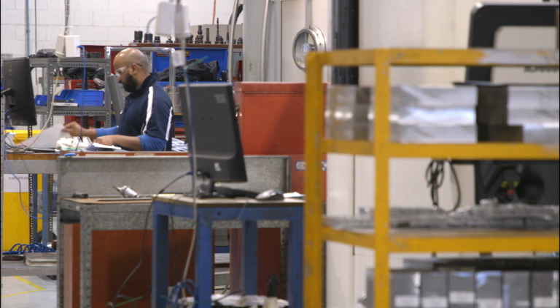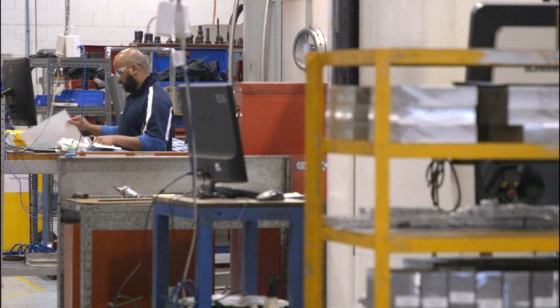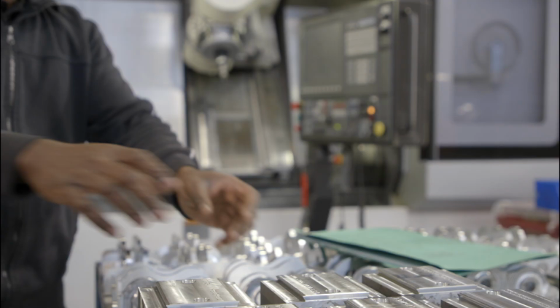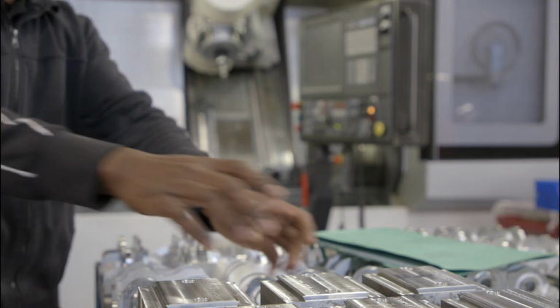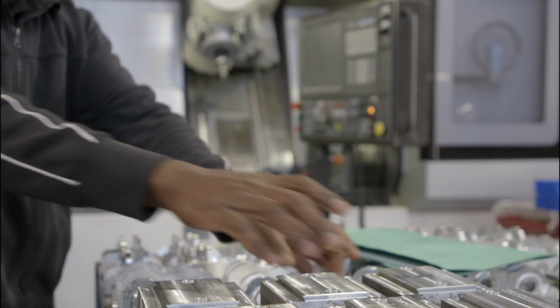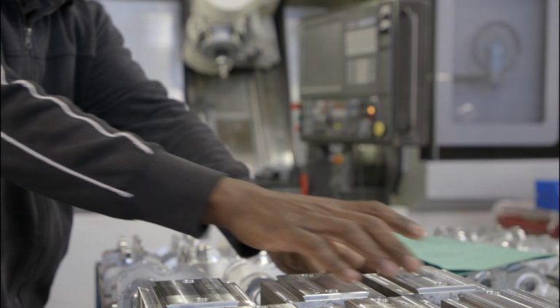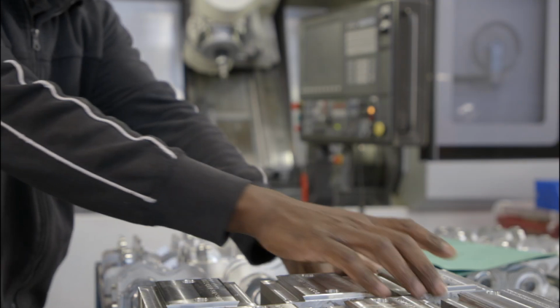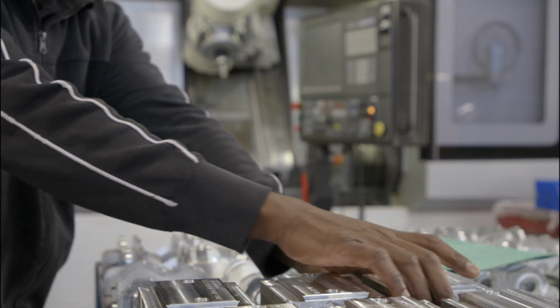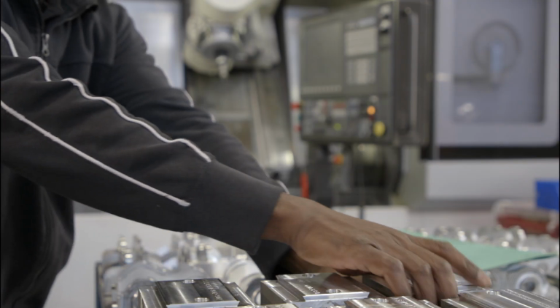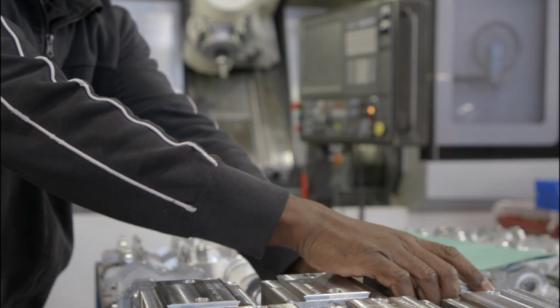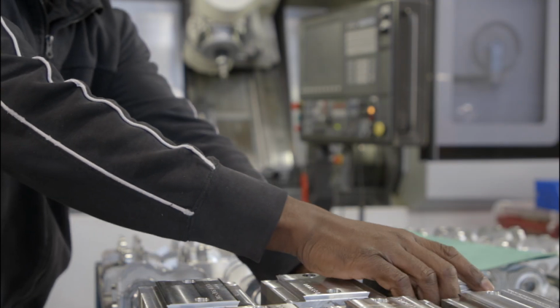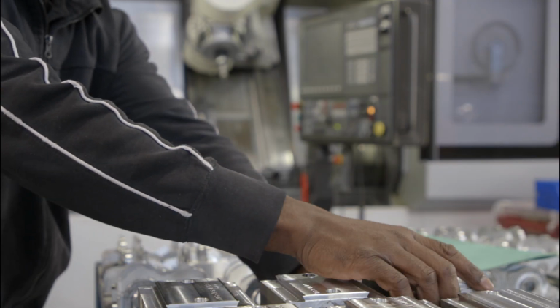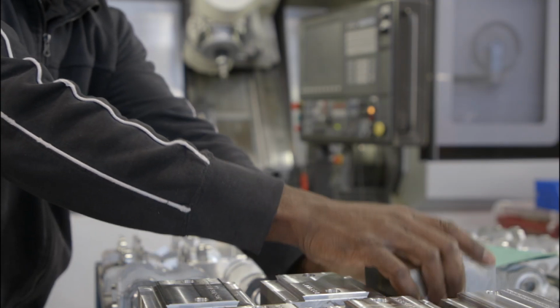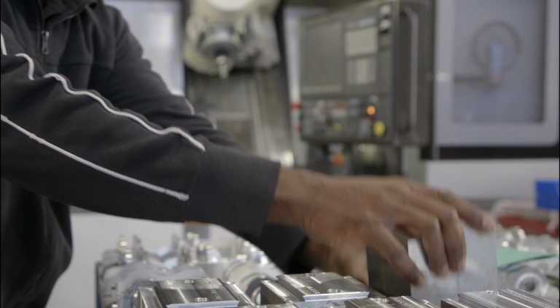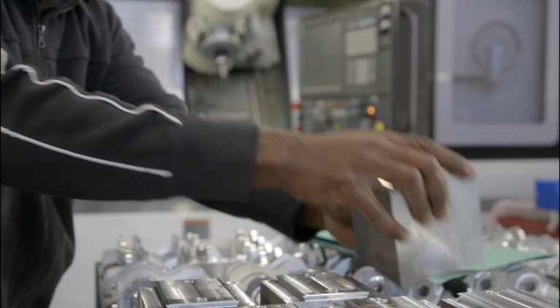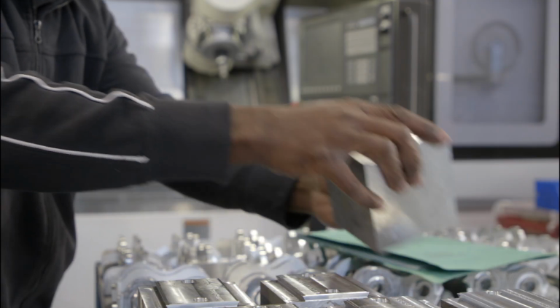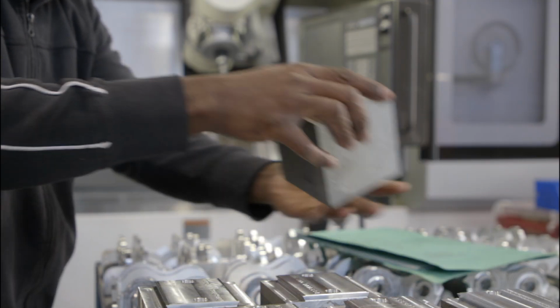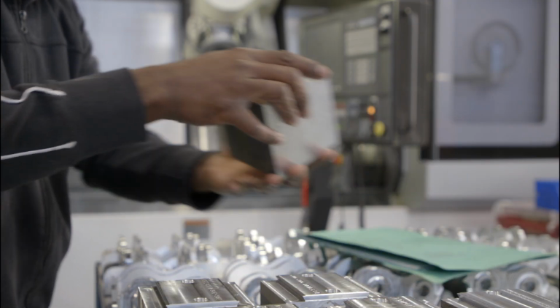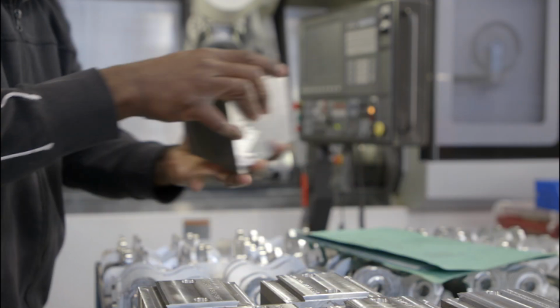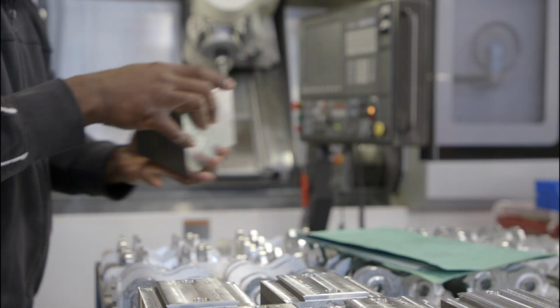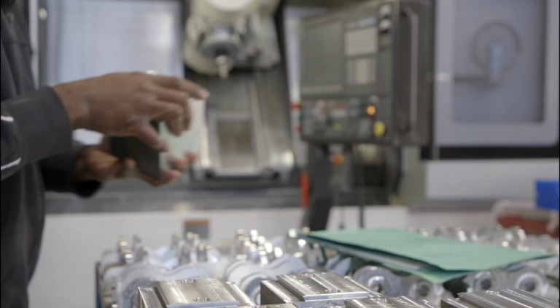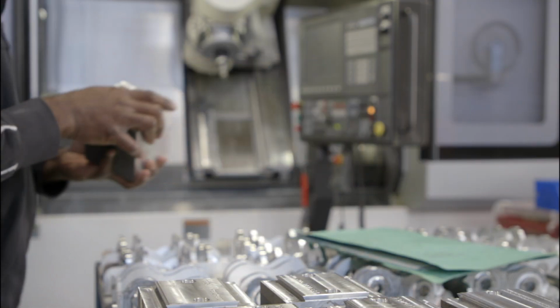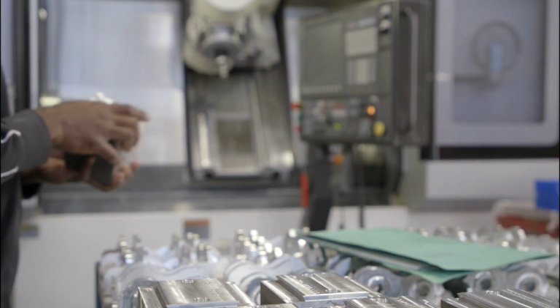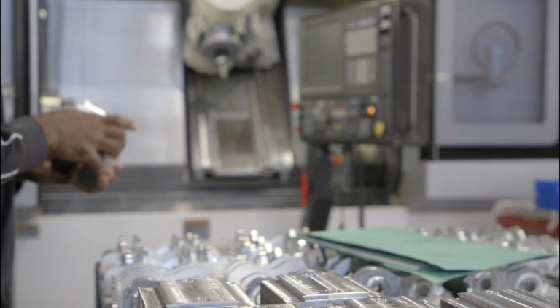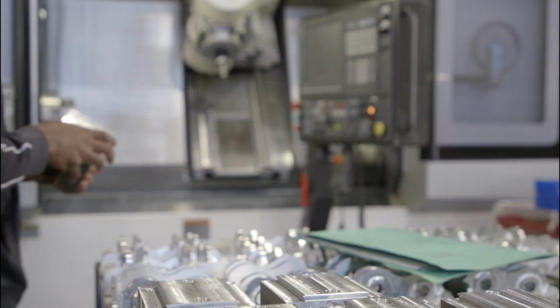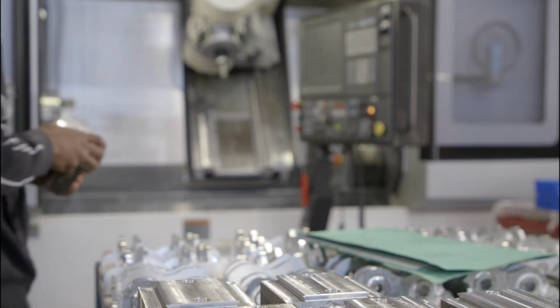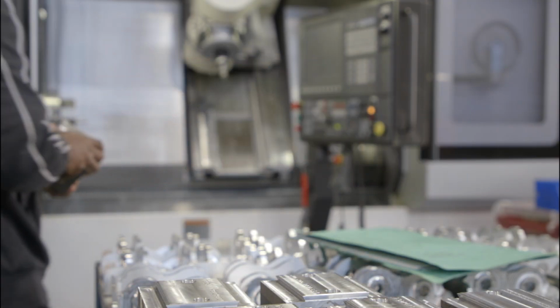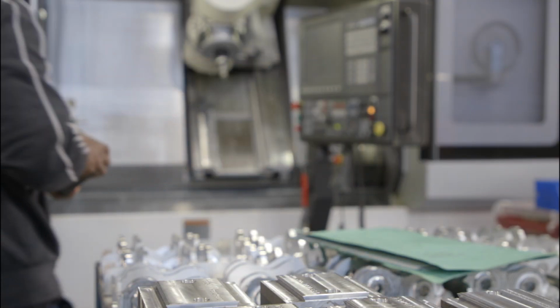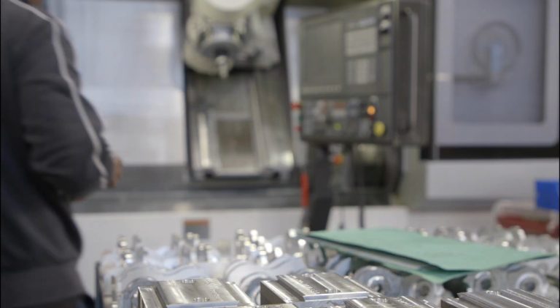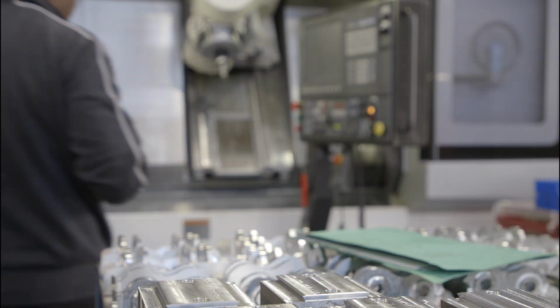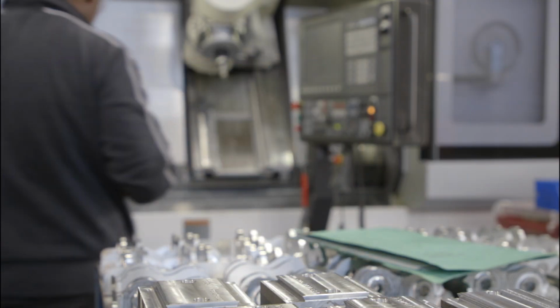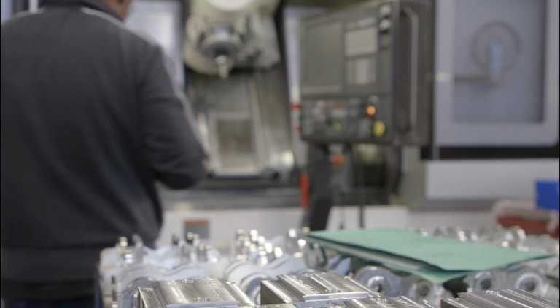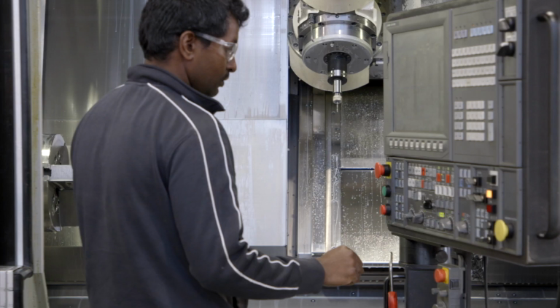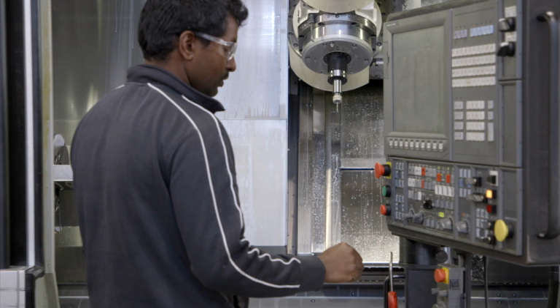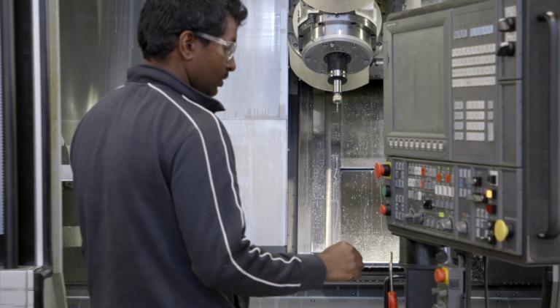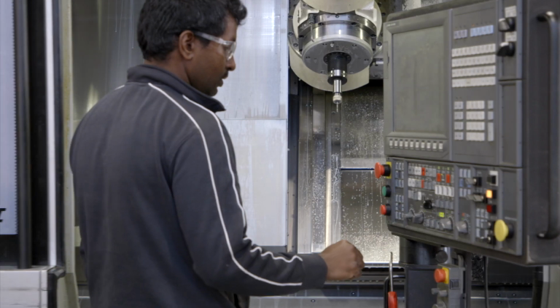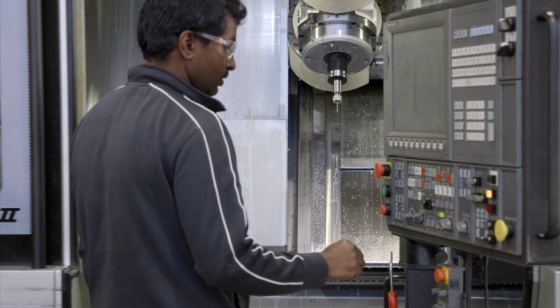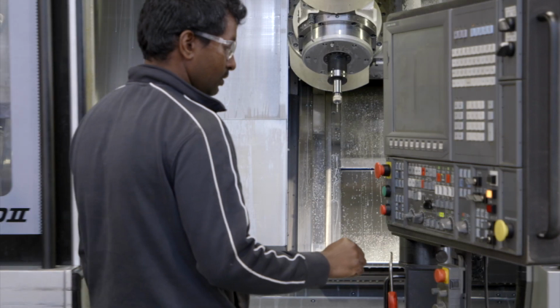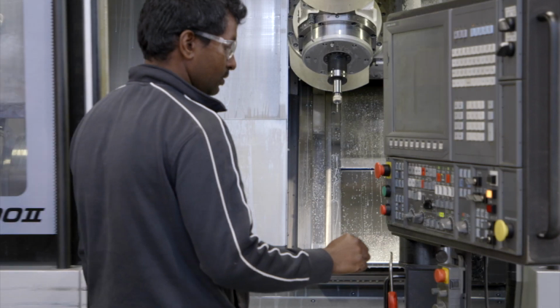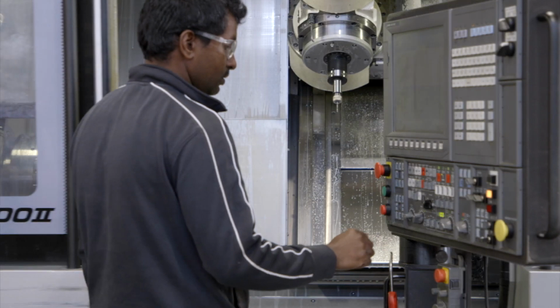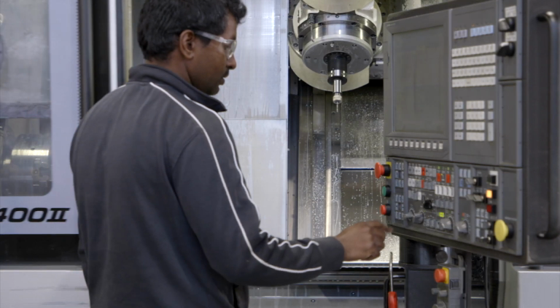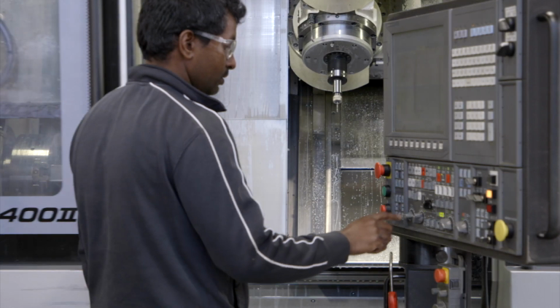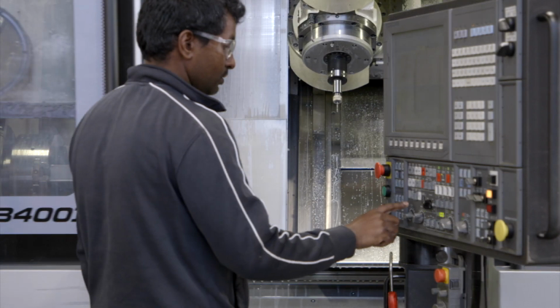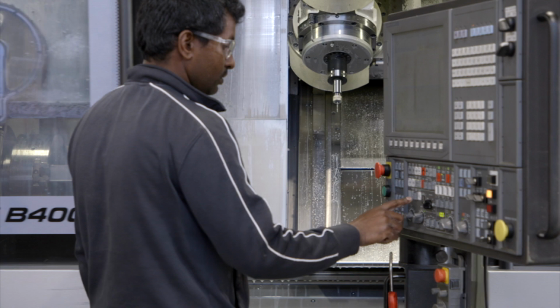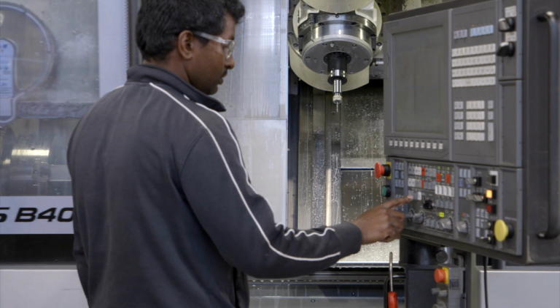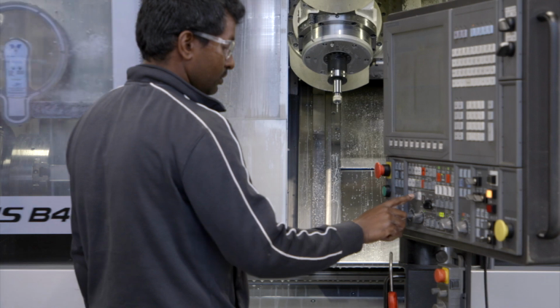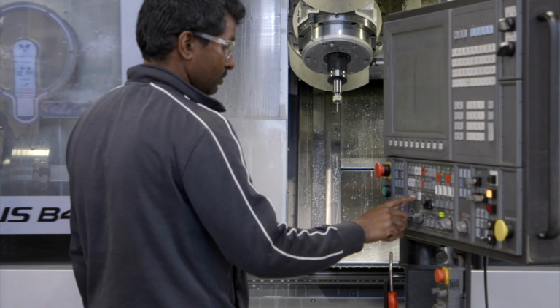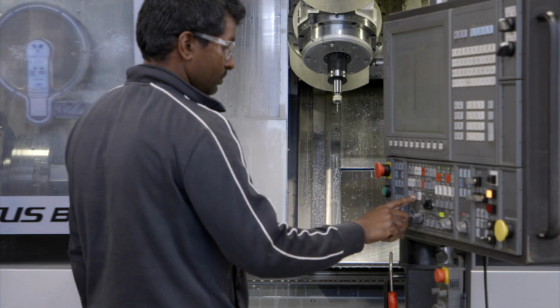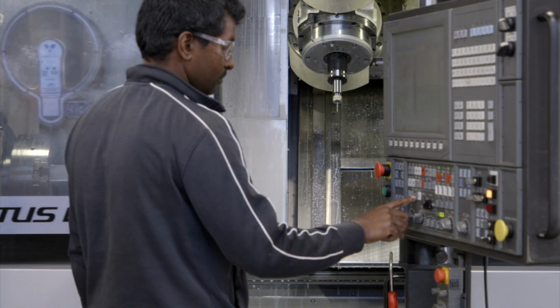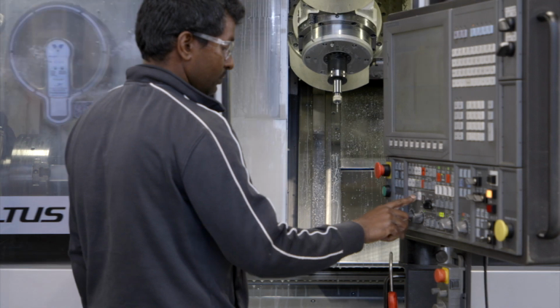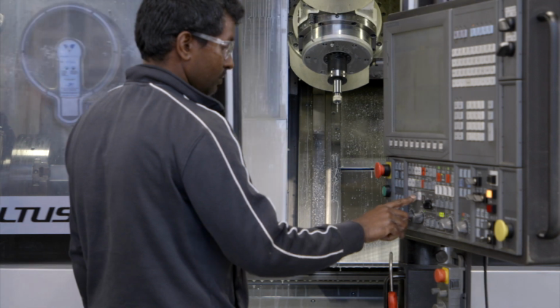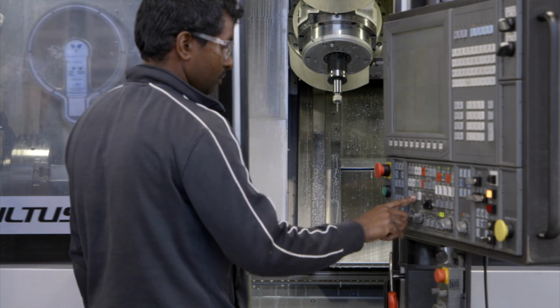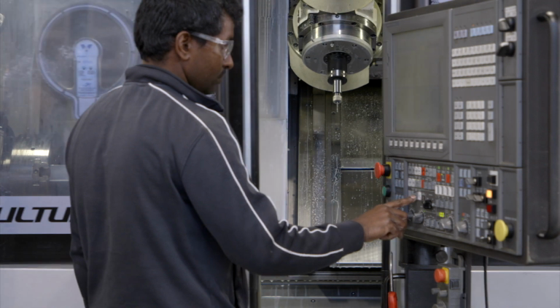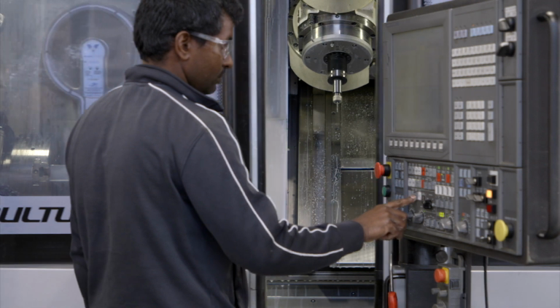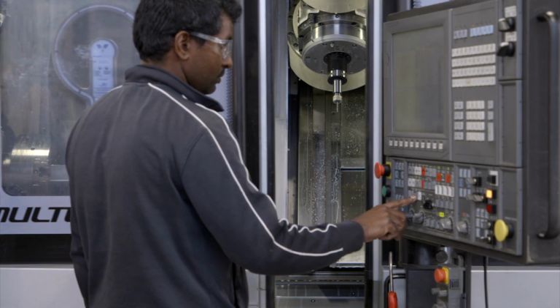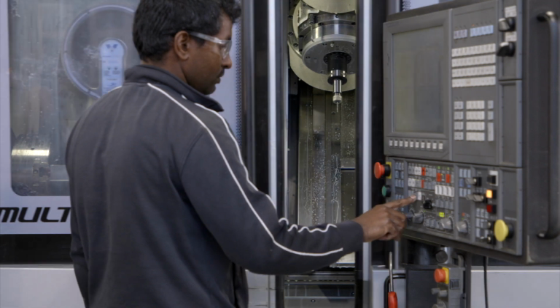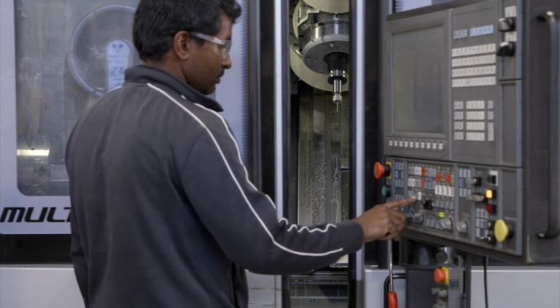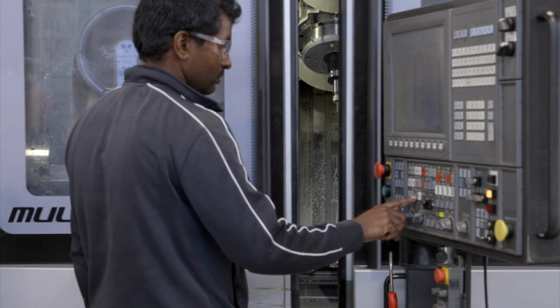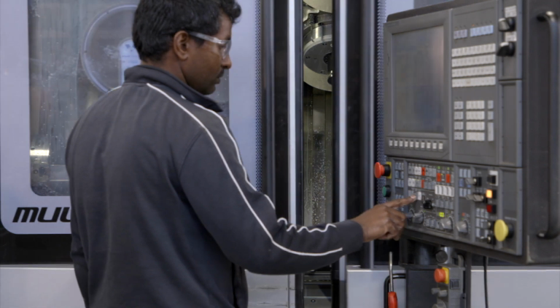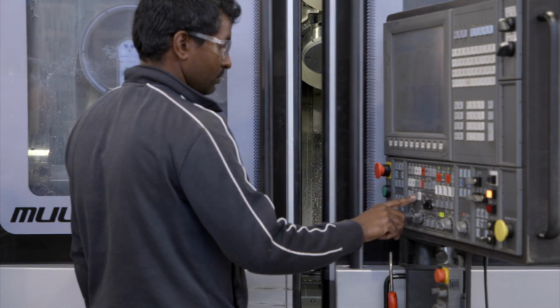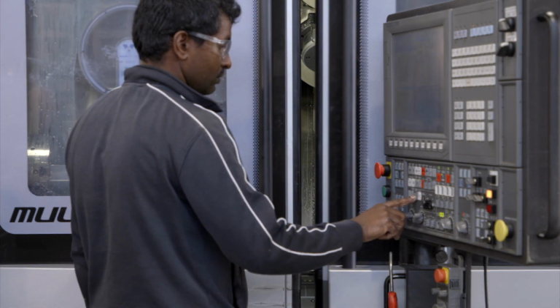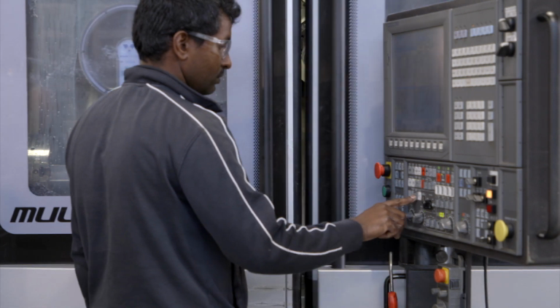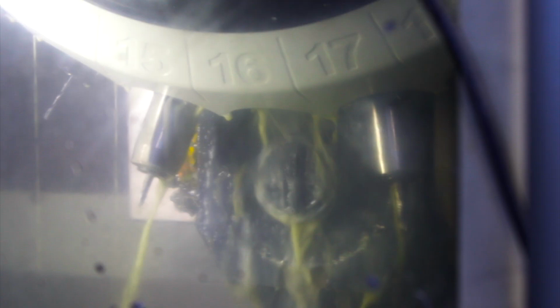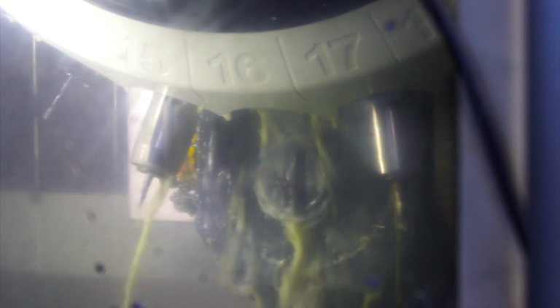Depending on the amount of operations, it usually goes through one machine, multiple operations, and we manufacture the part.